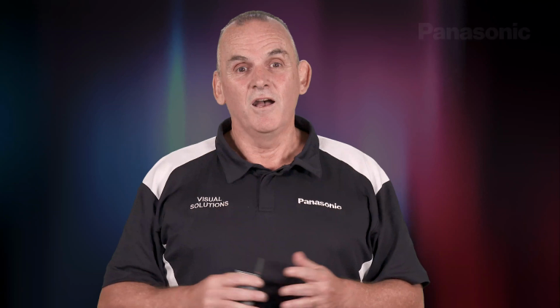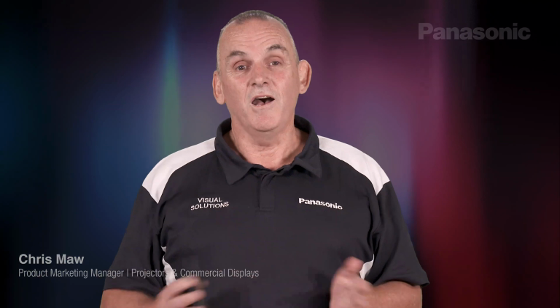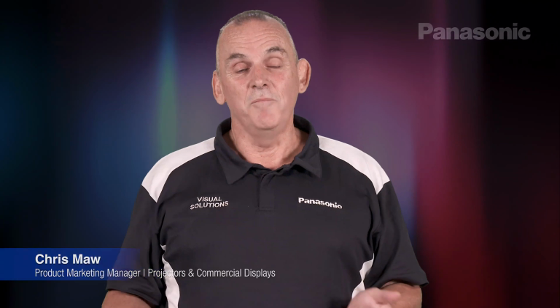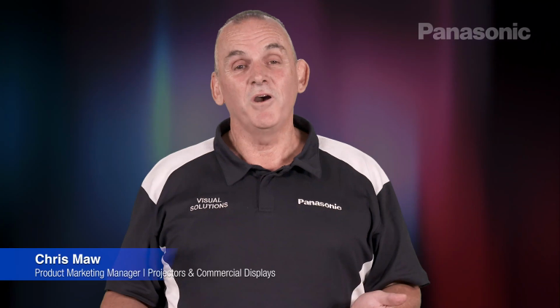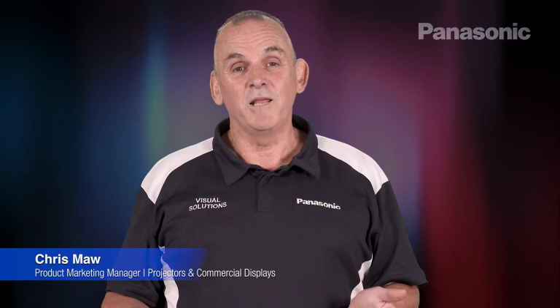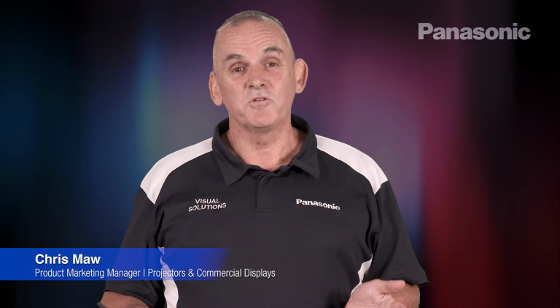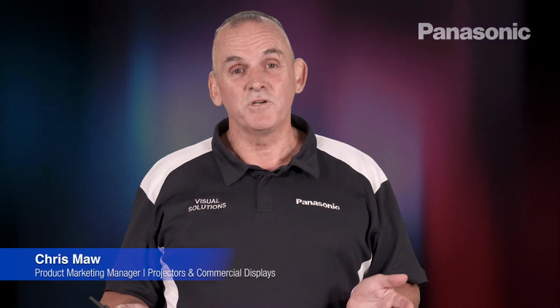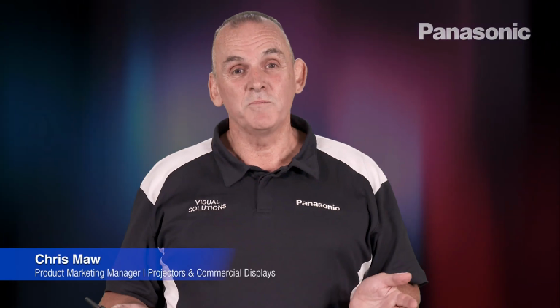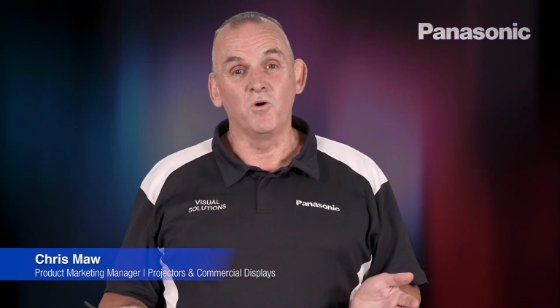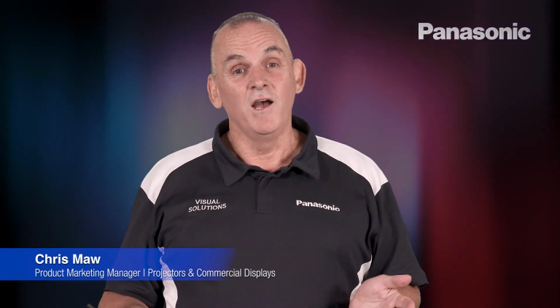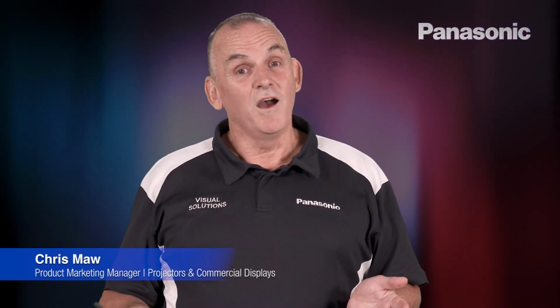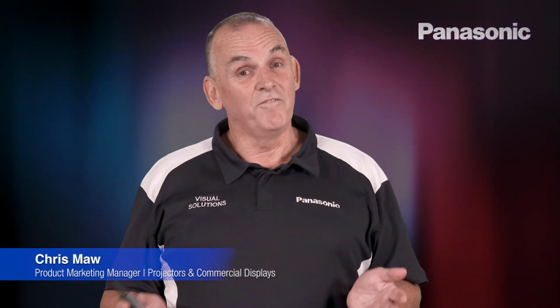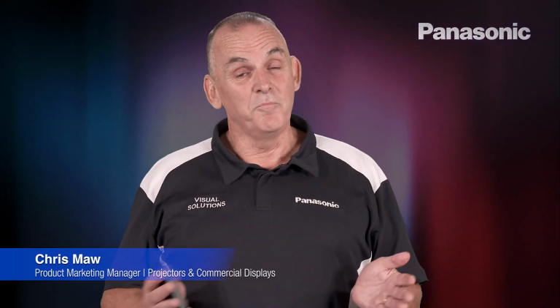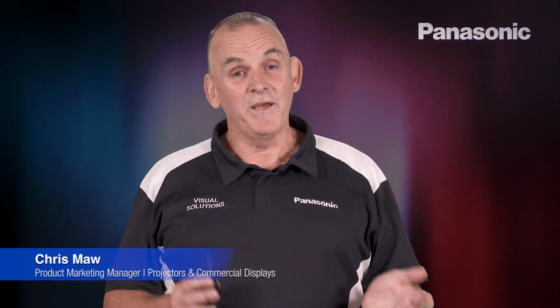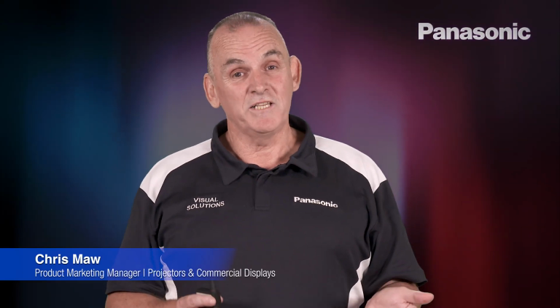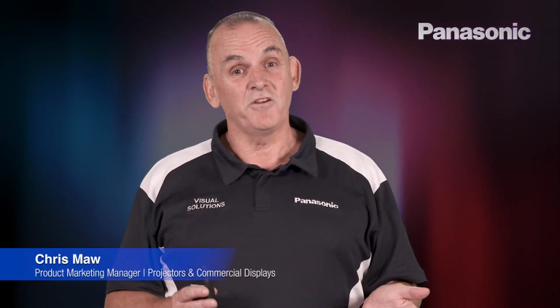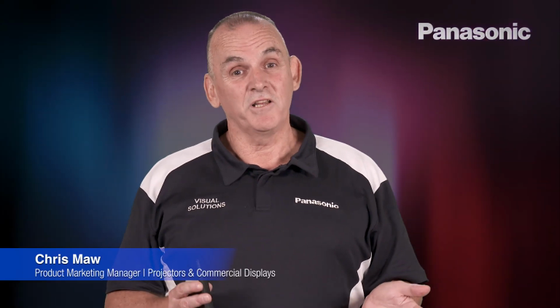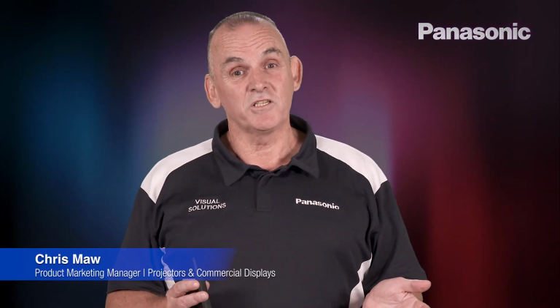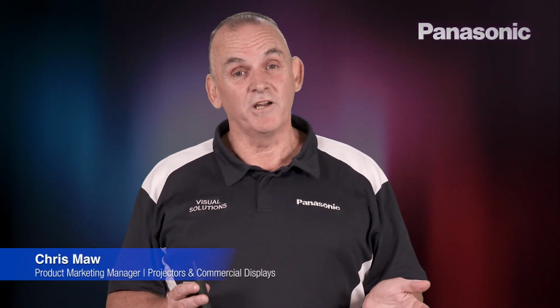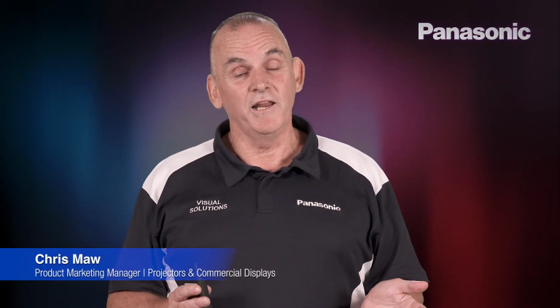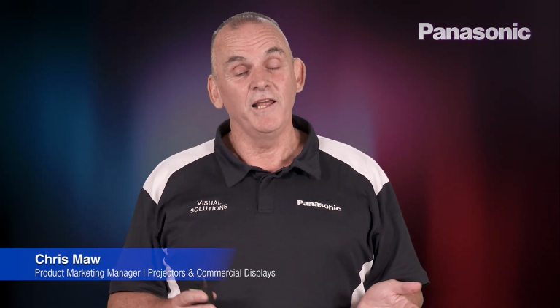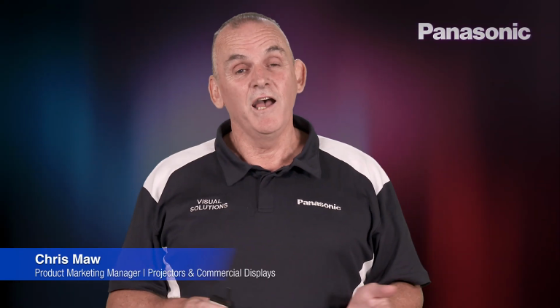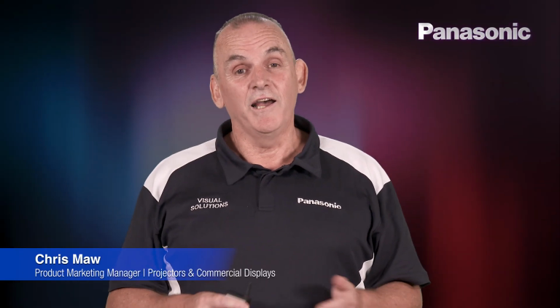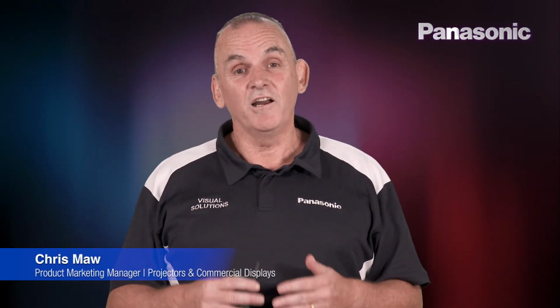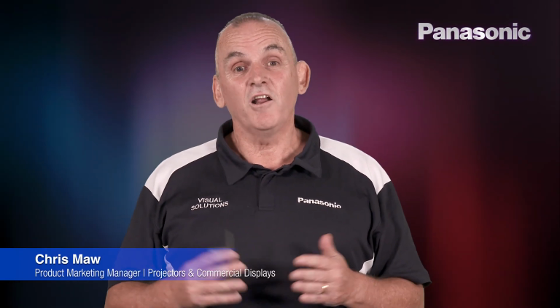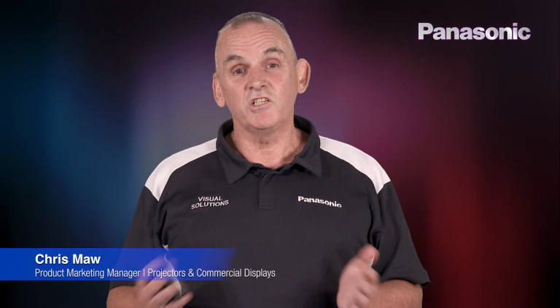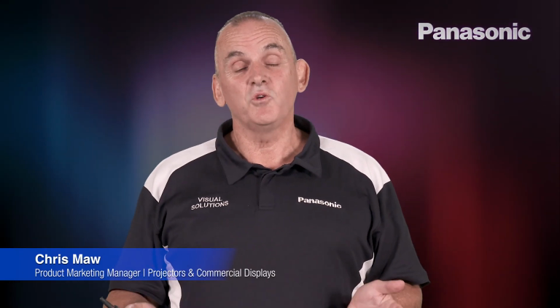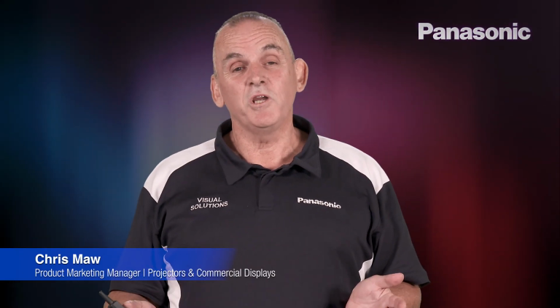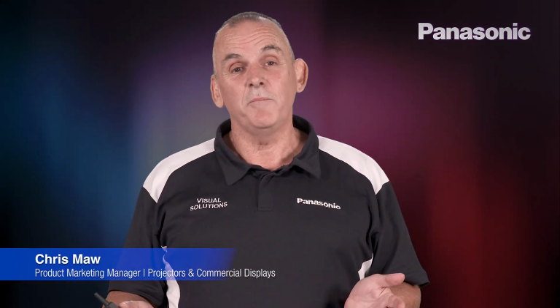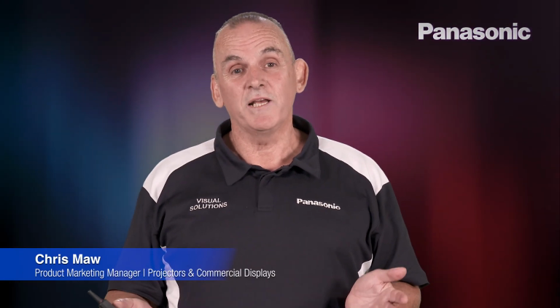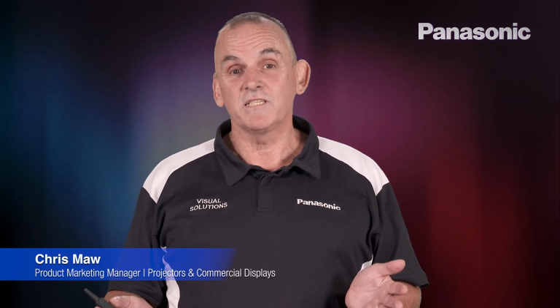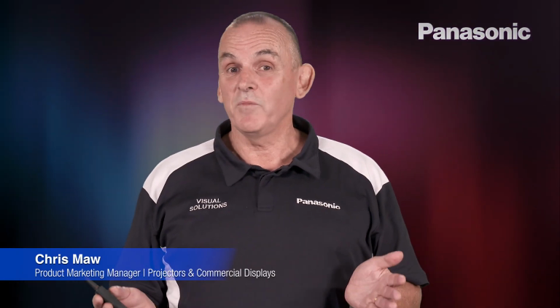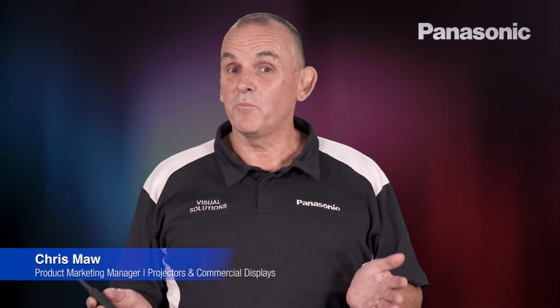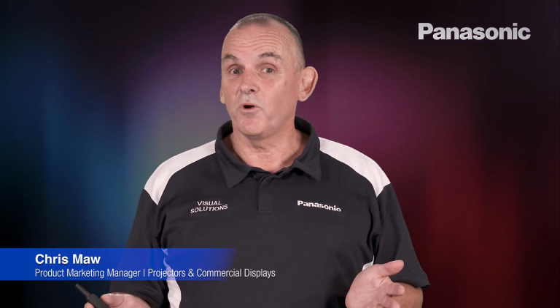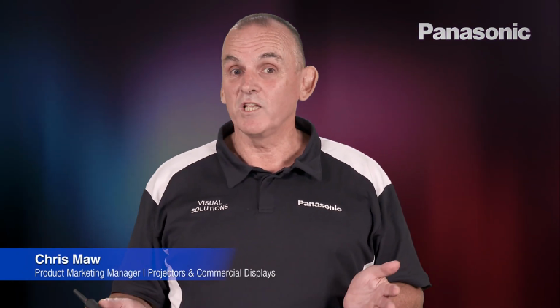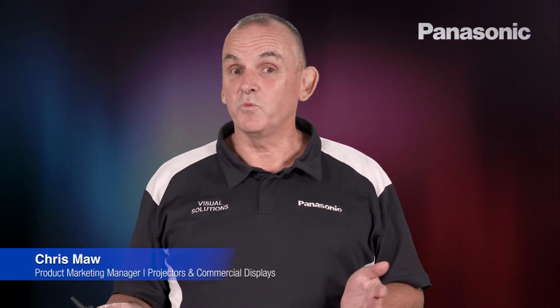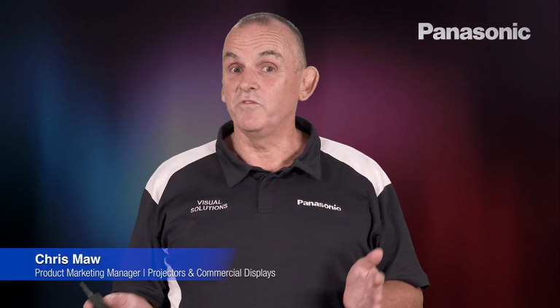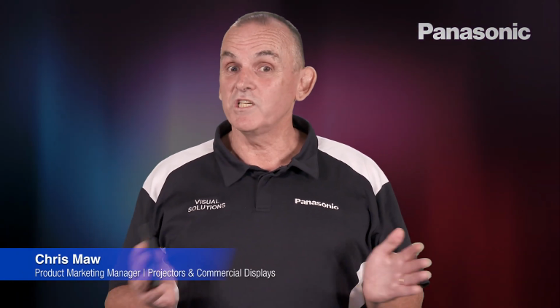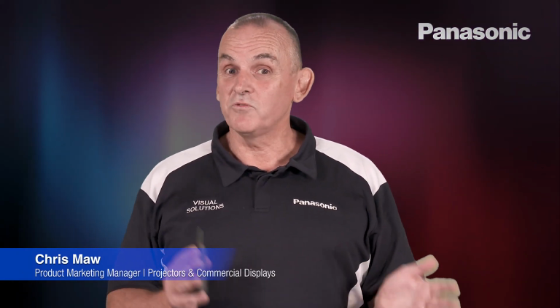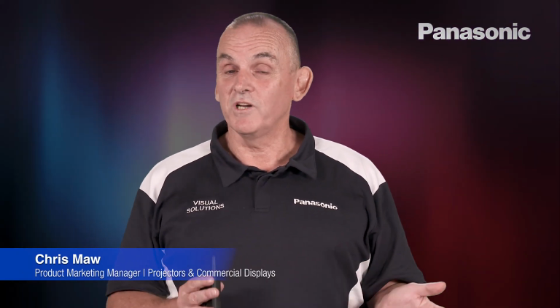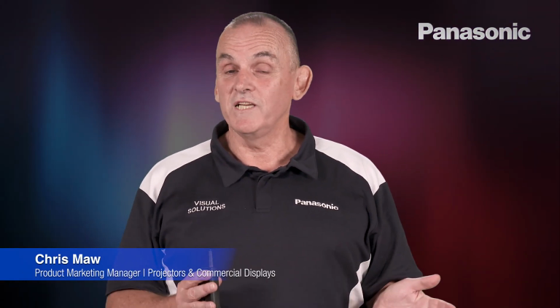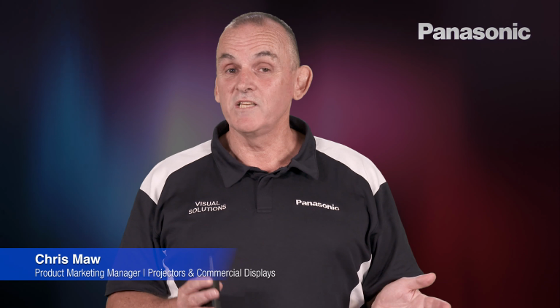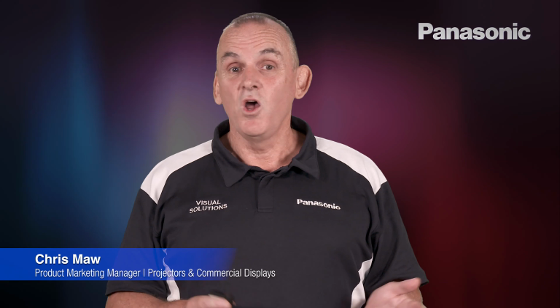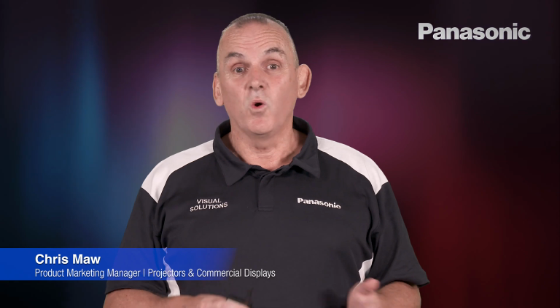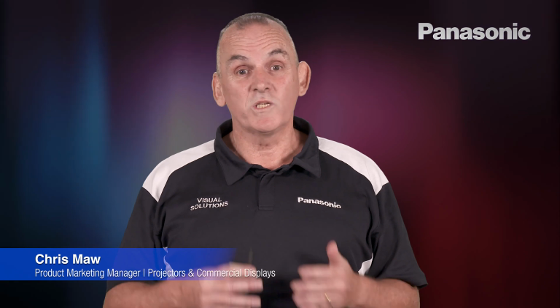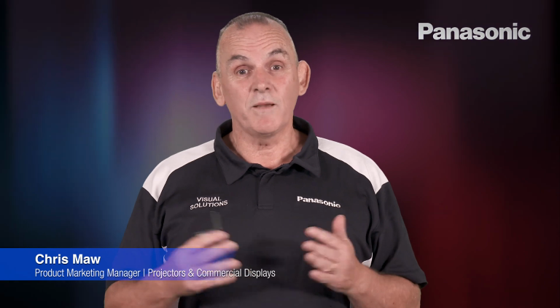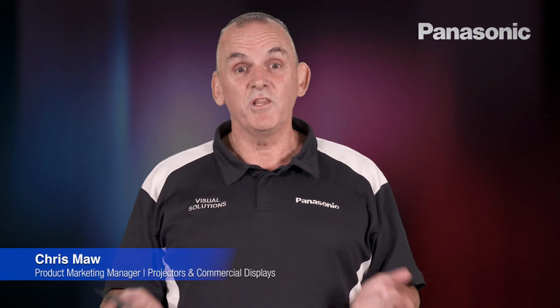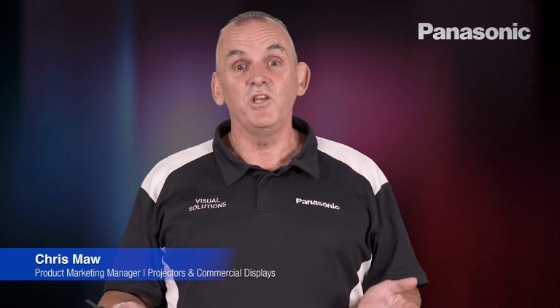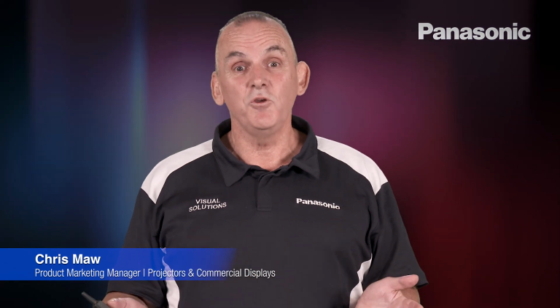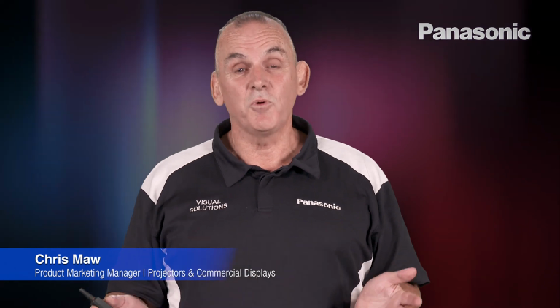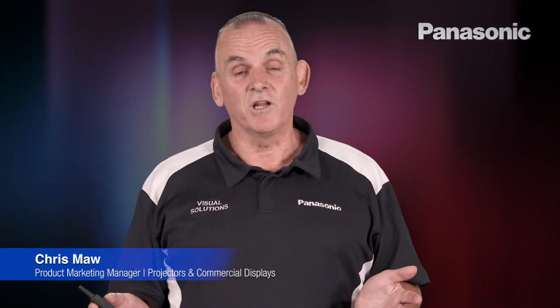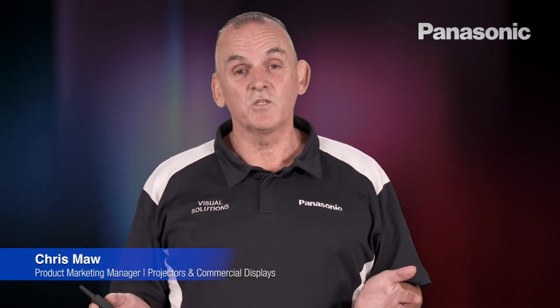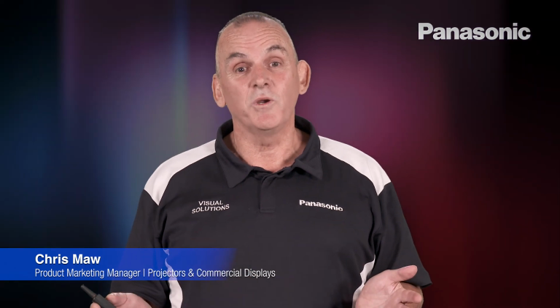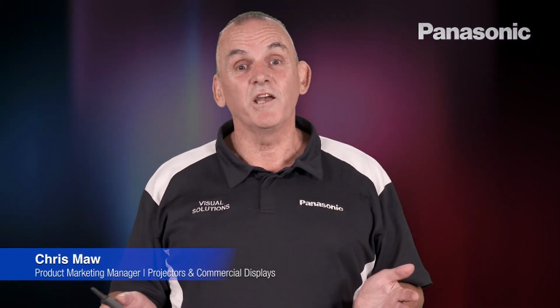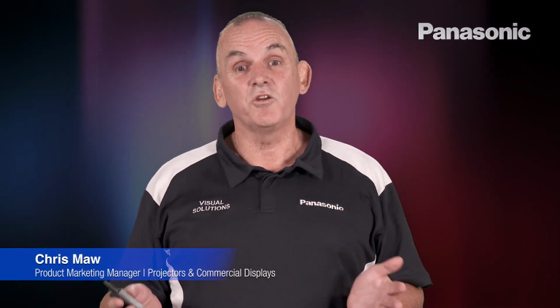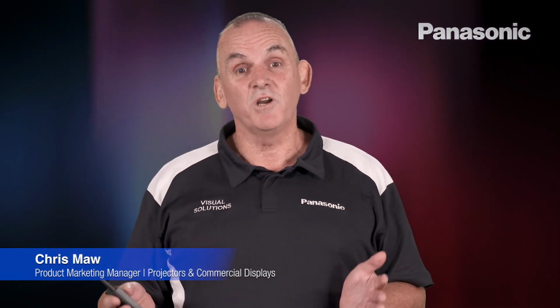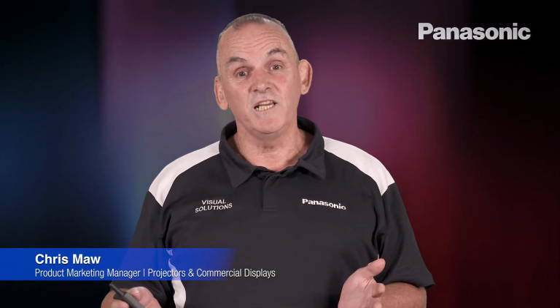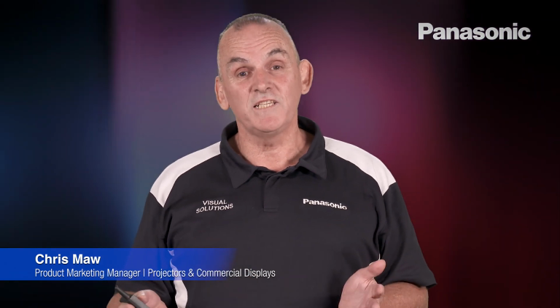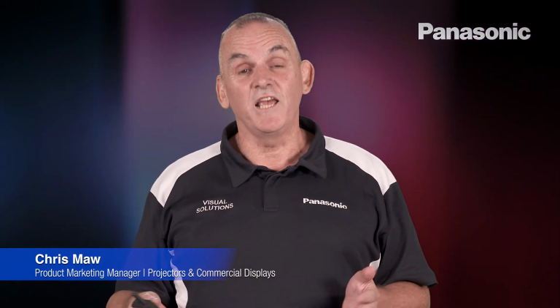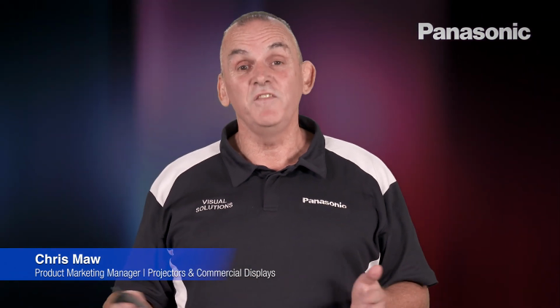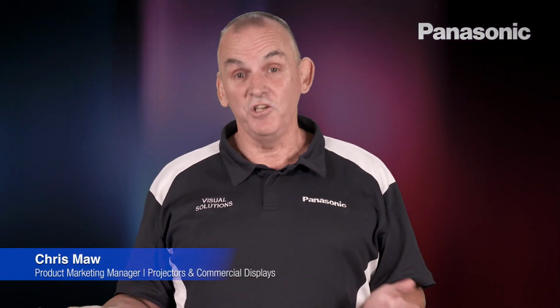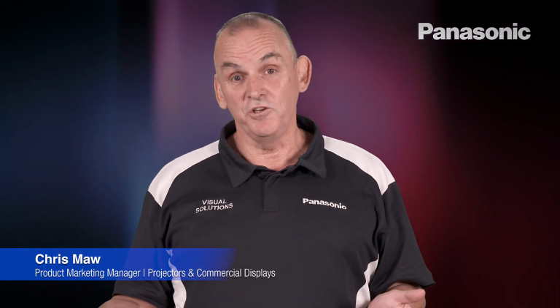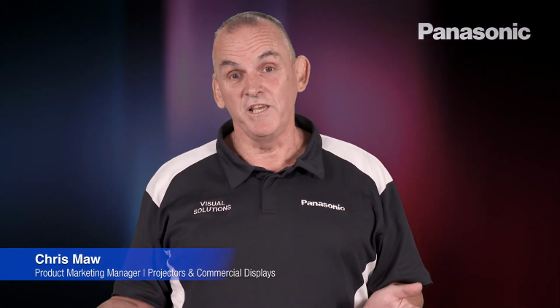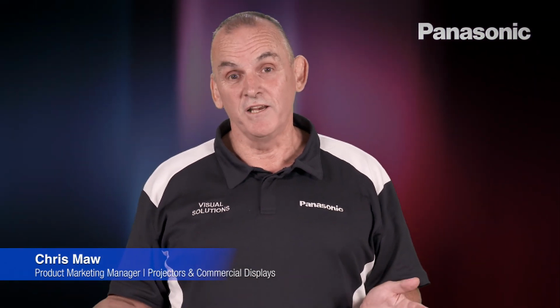Hi, my name's Chris Moore. I'm from Panasonic Australia and I'd like to talk to you about some of the products we've just released or some of the new products we're going to release in the new year.